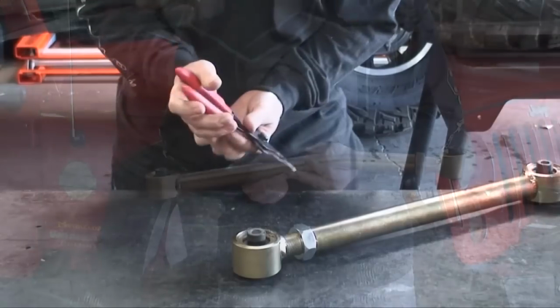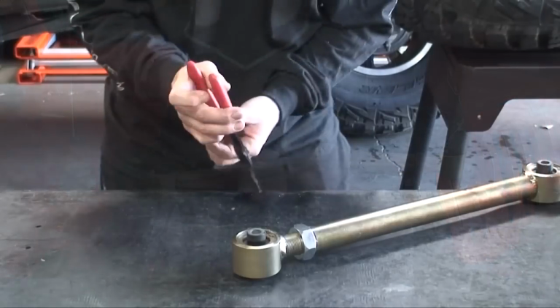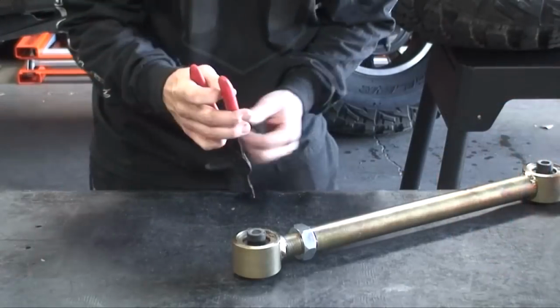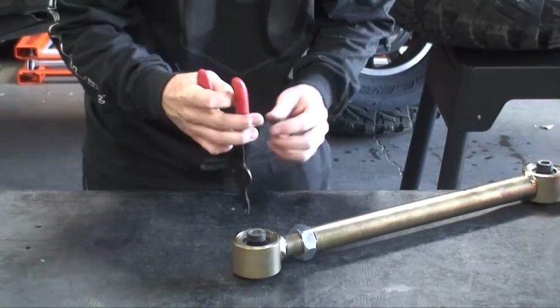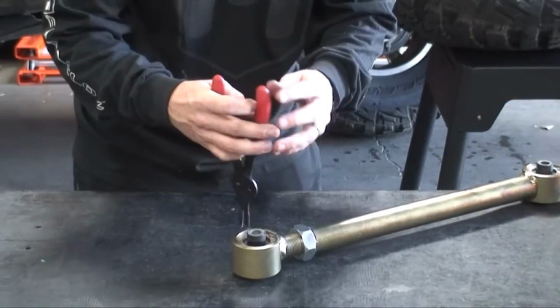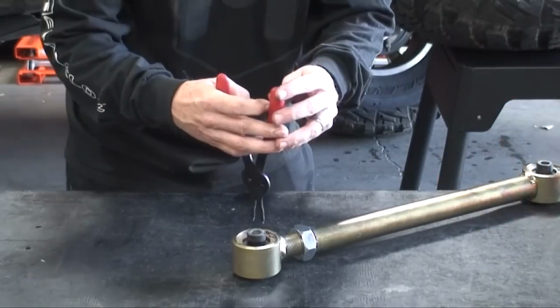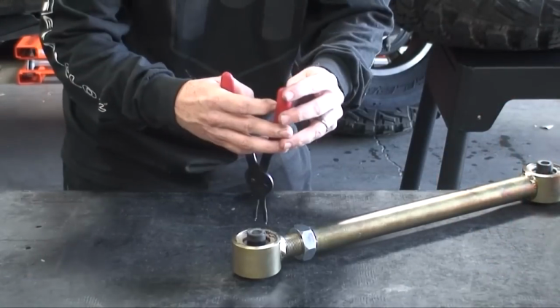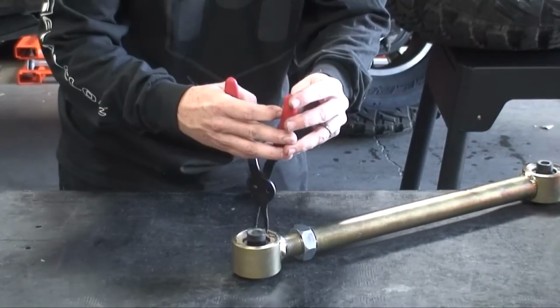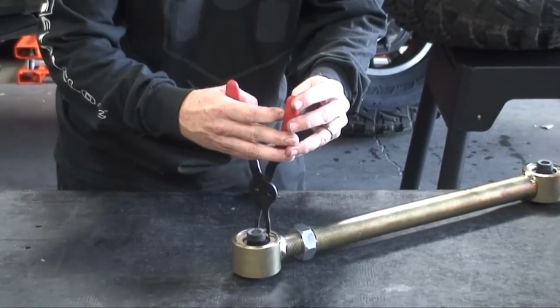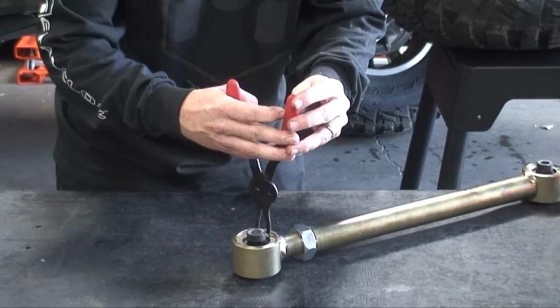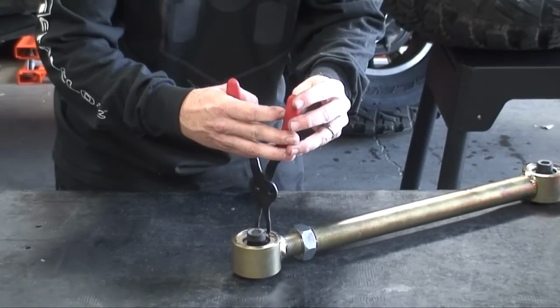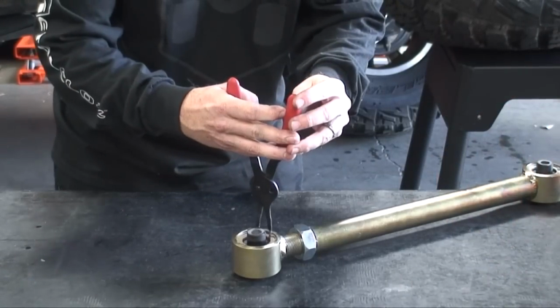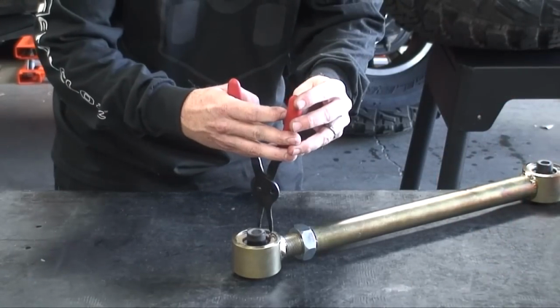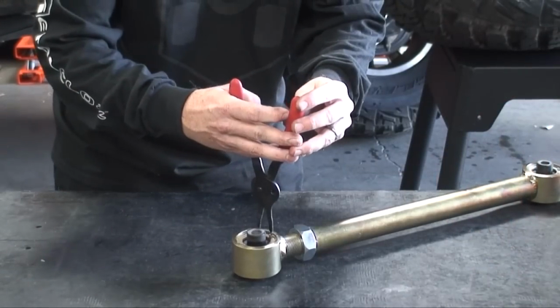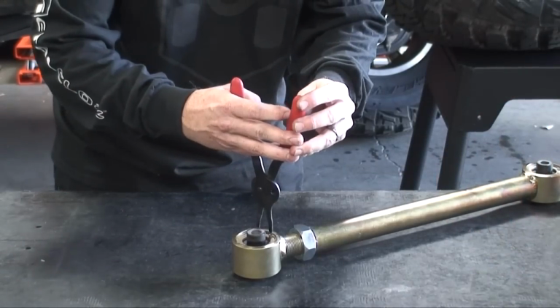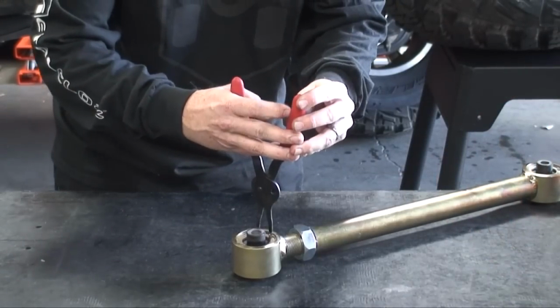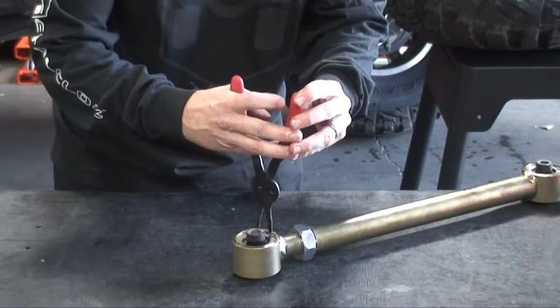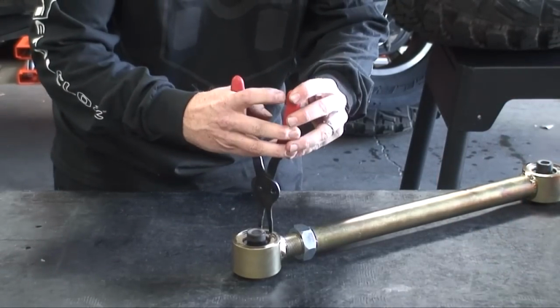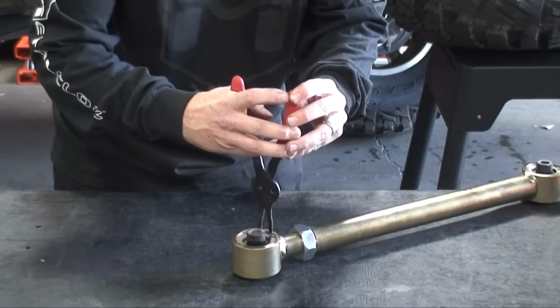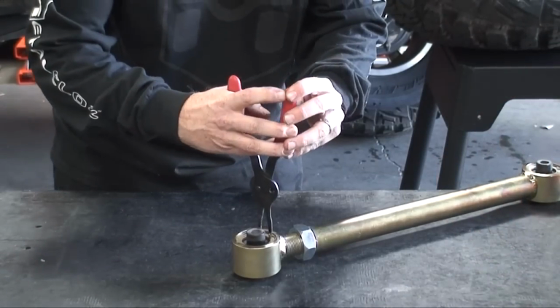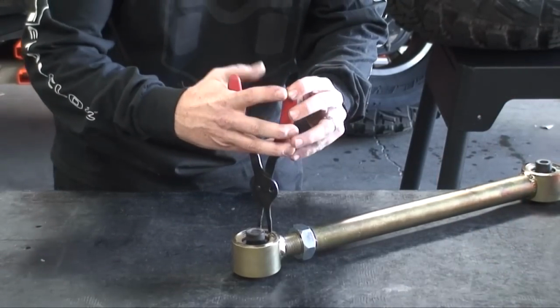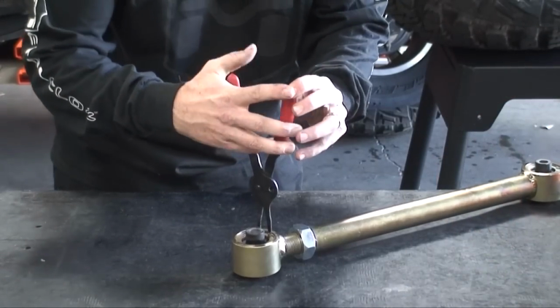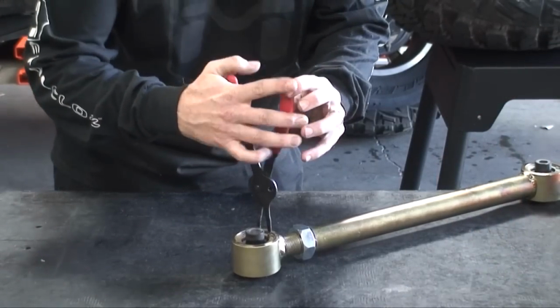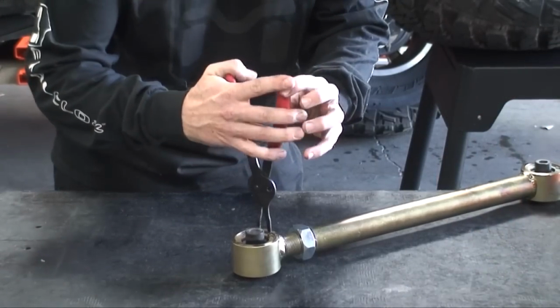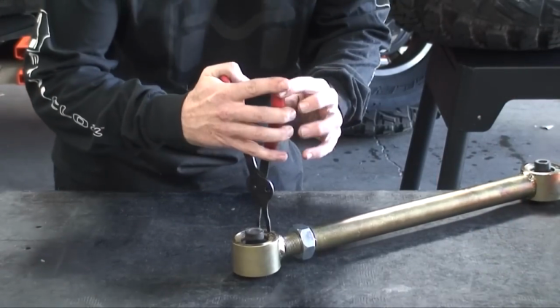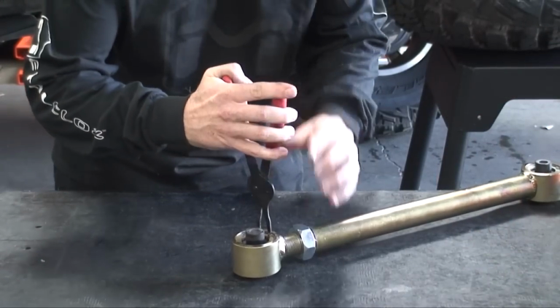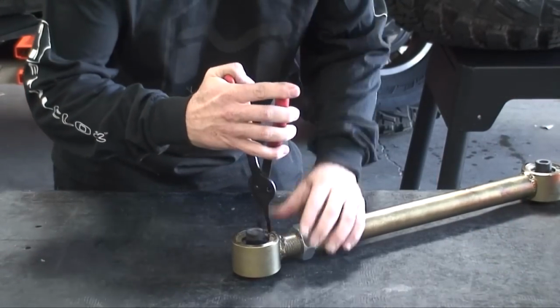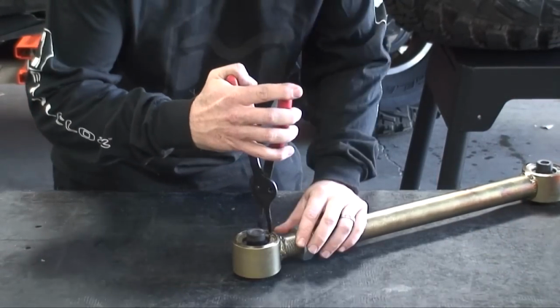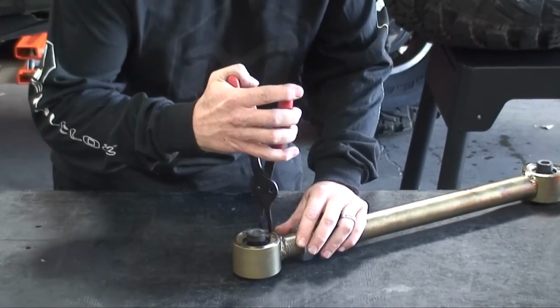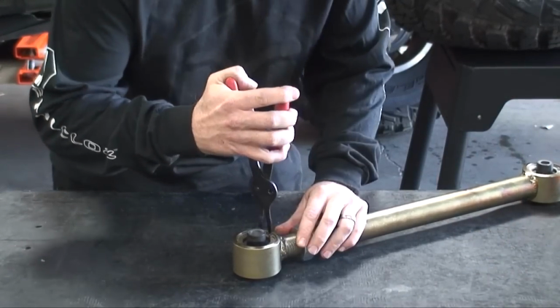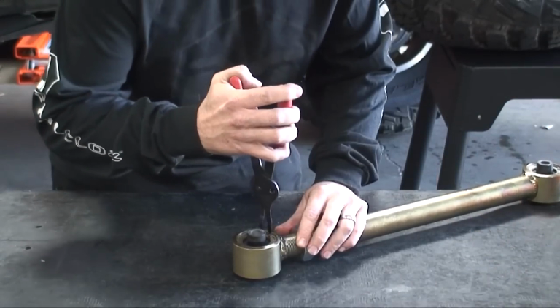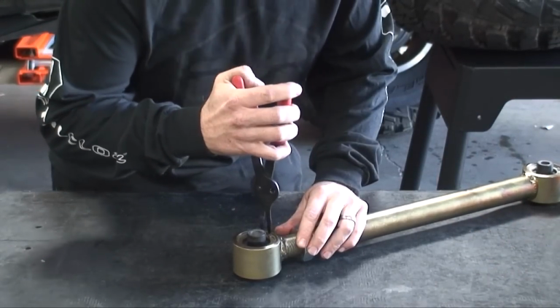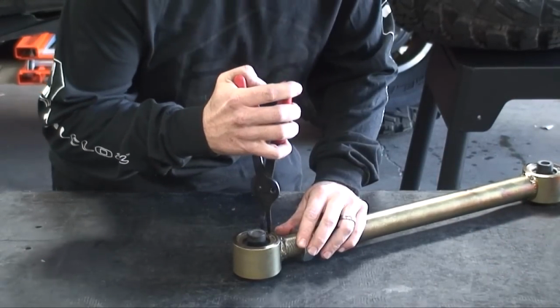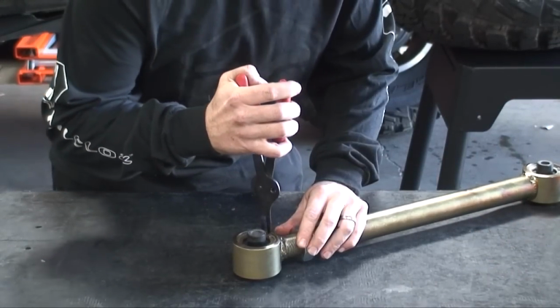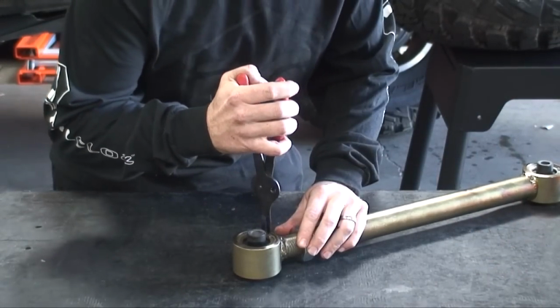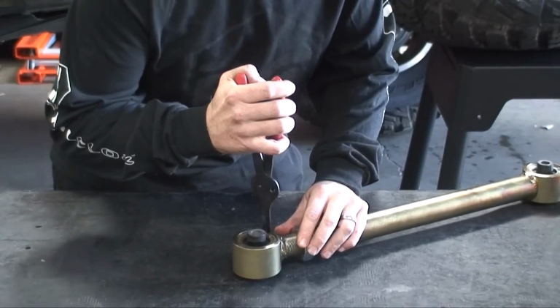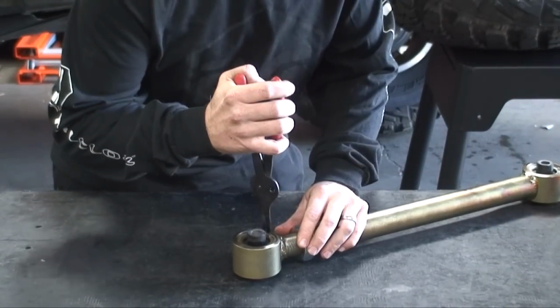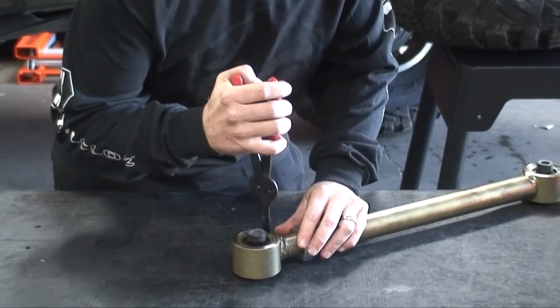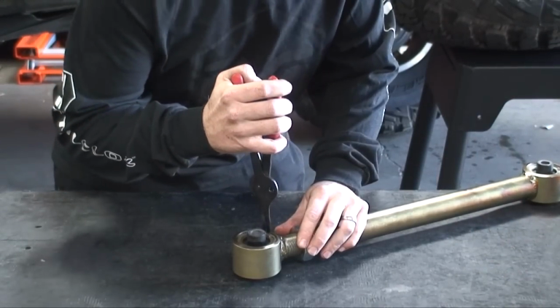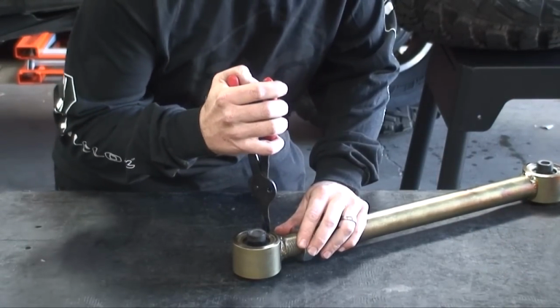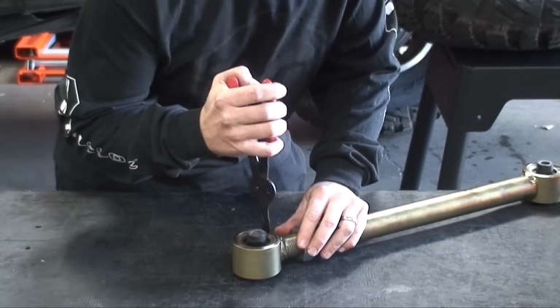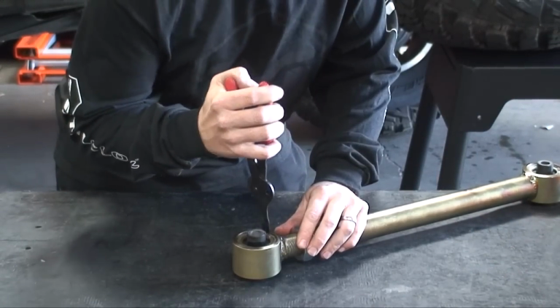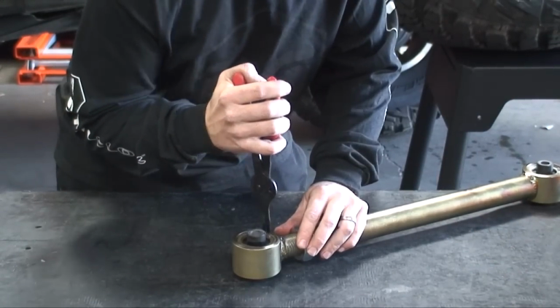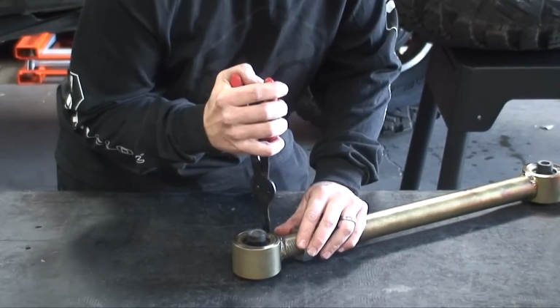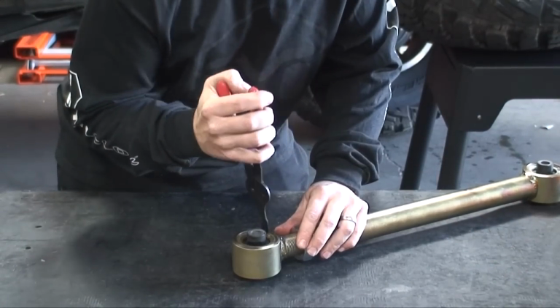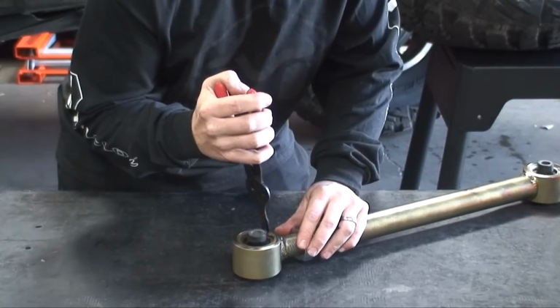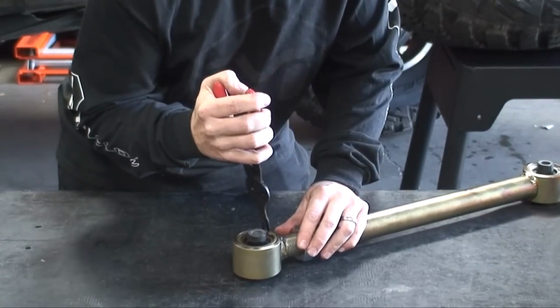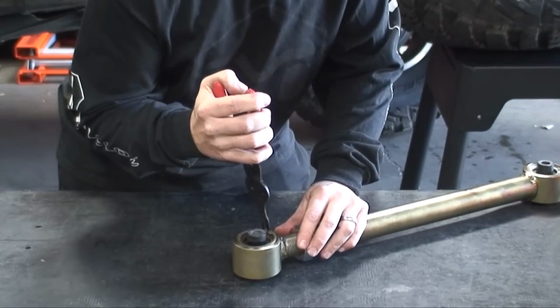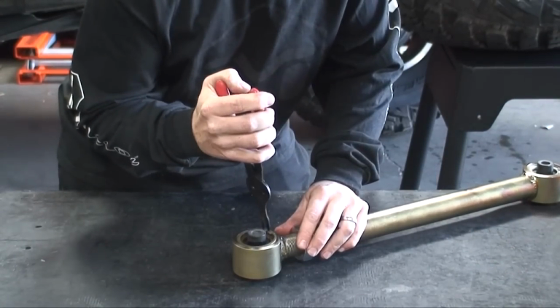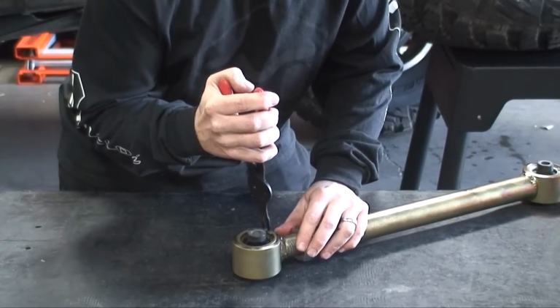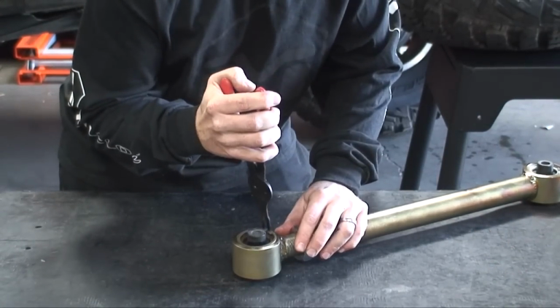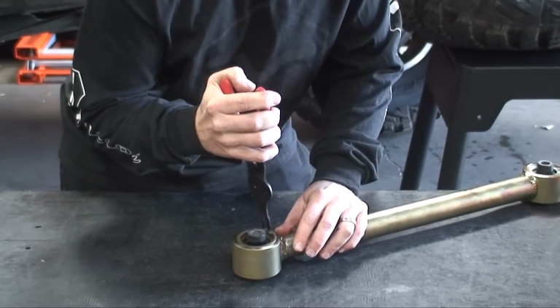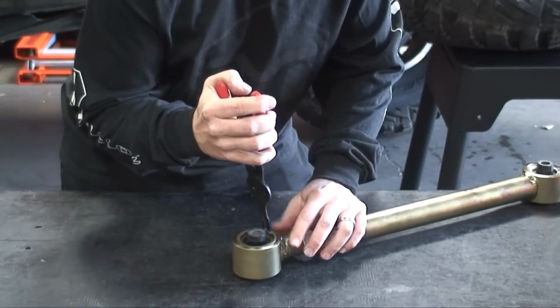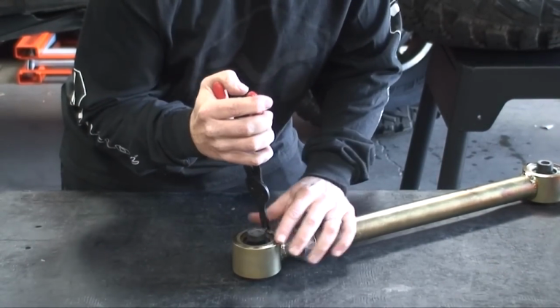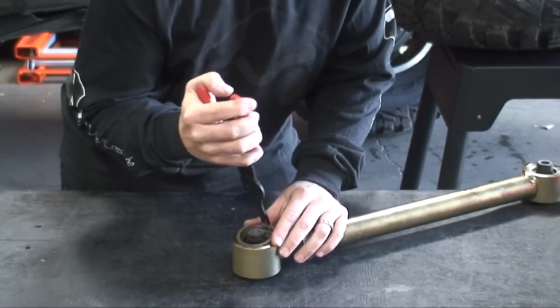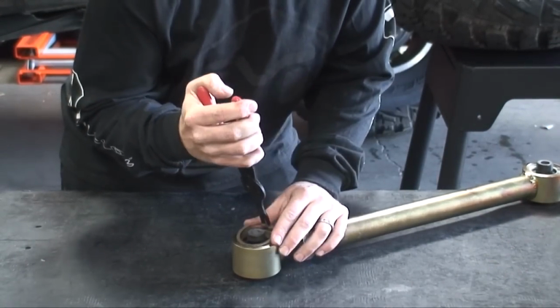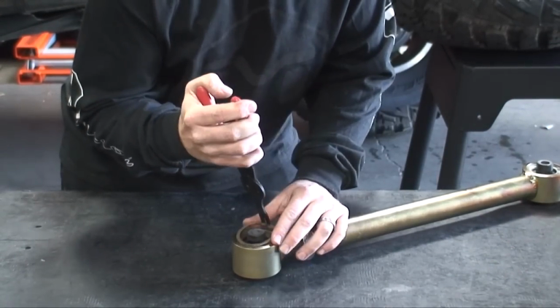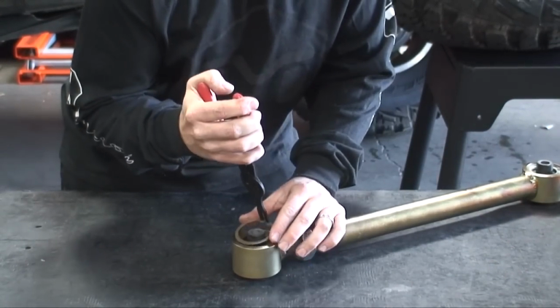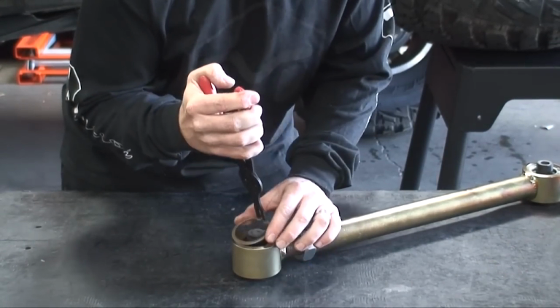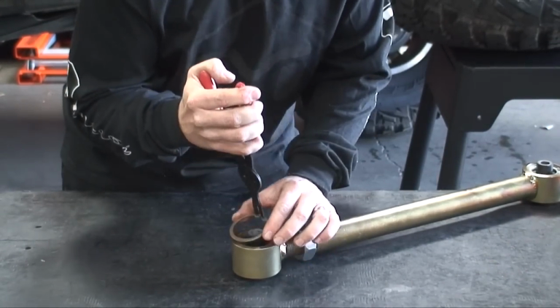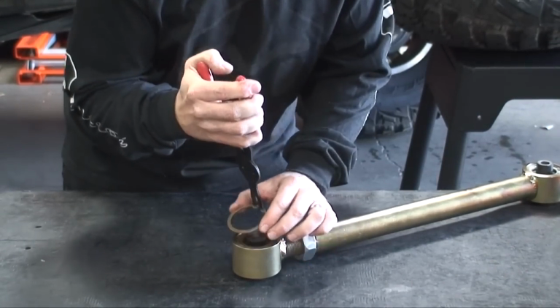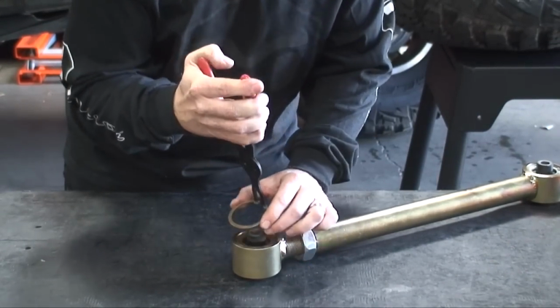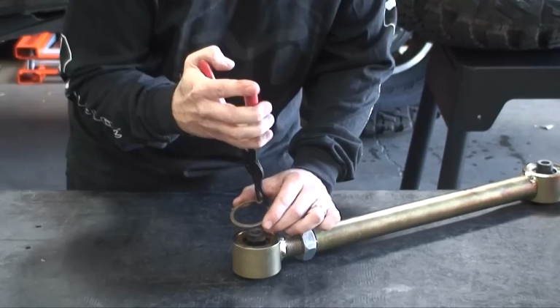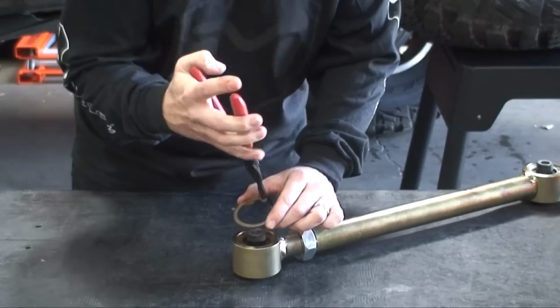Disassembly is easy, requiring no special tools. The first step is to remove one of the retainer clips, sometimes called a C-clip.